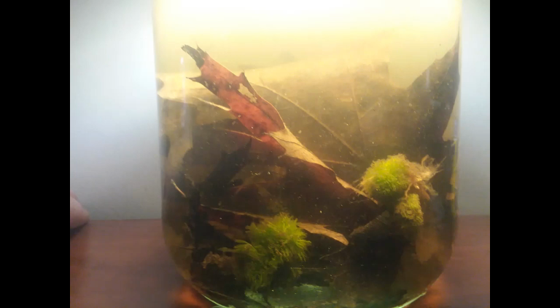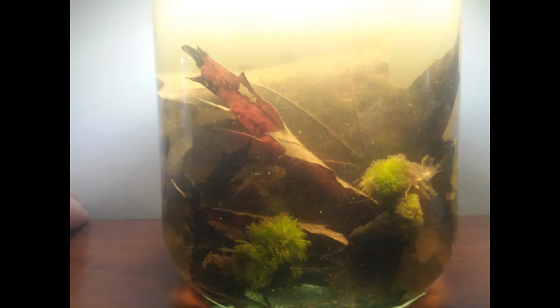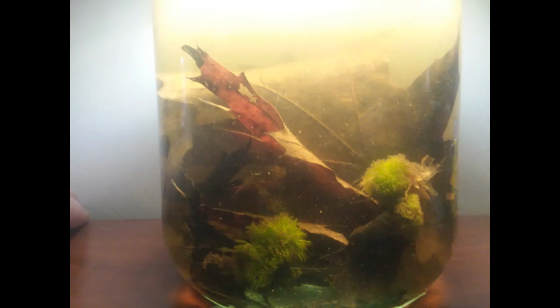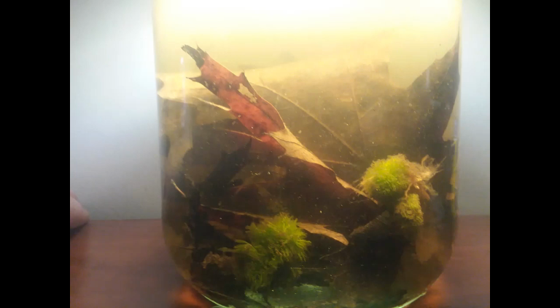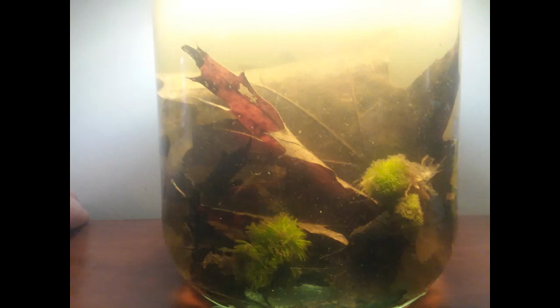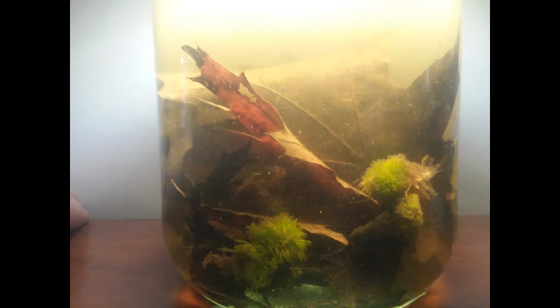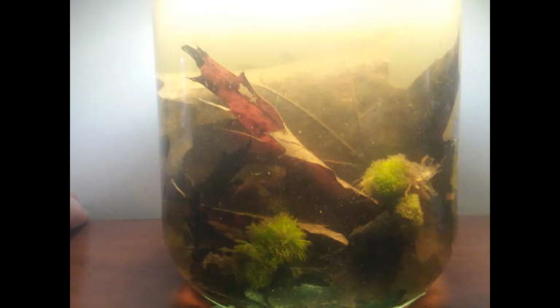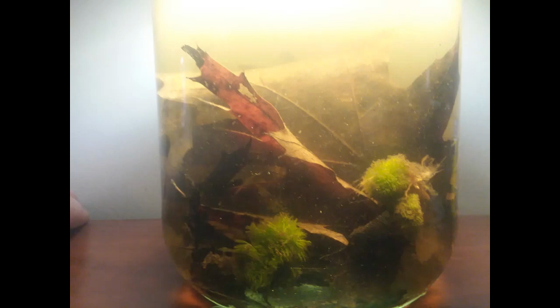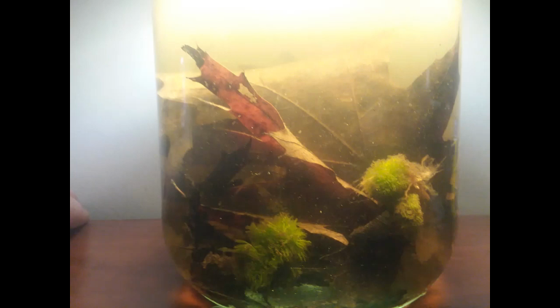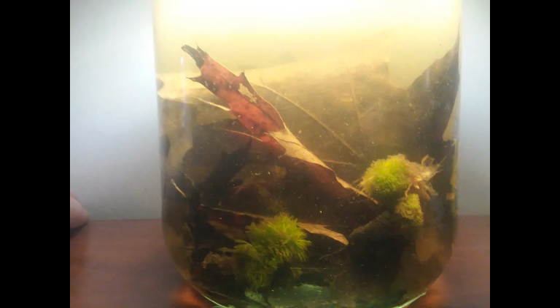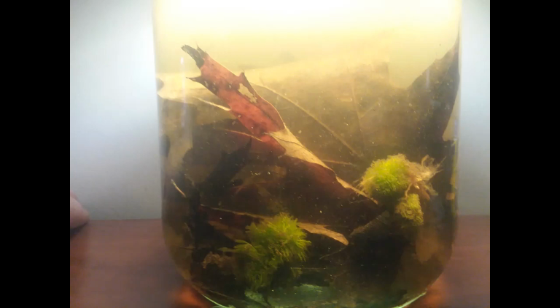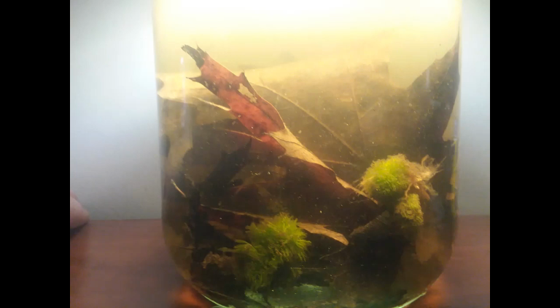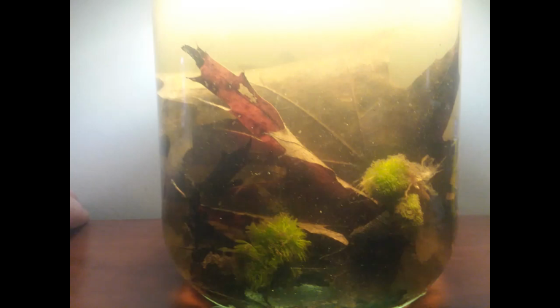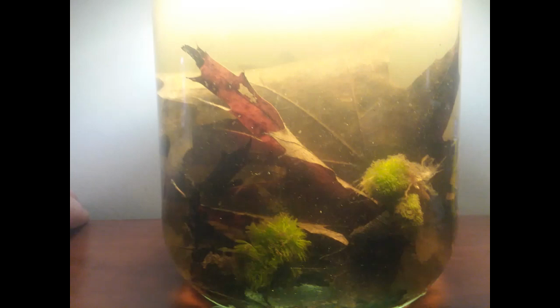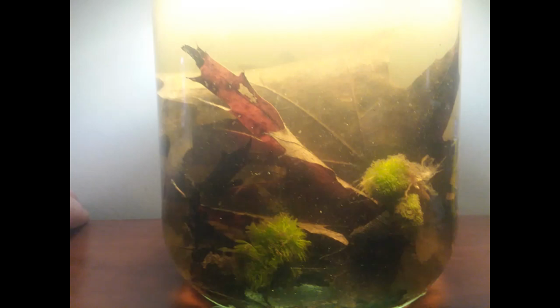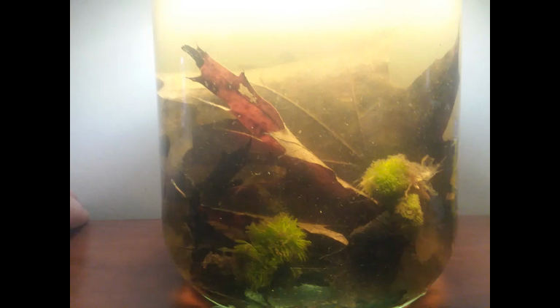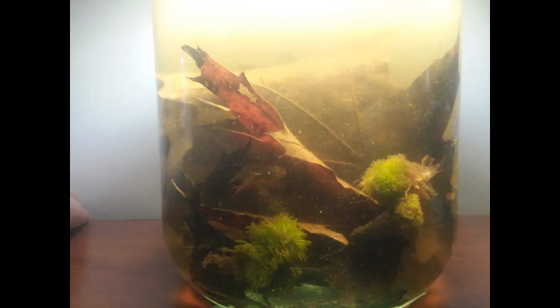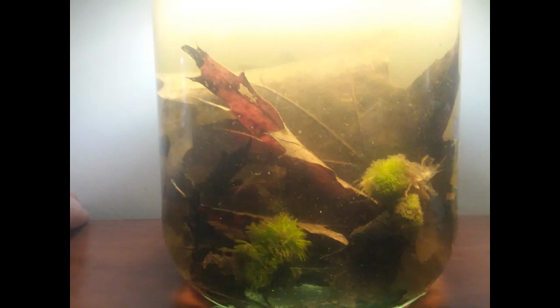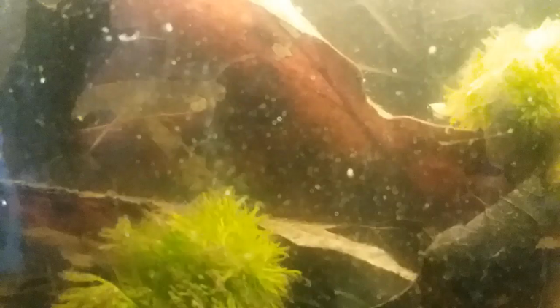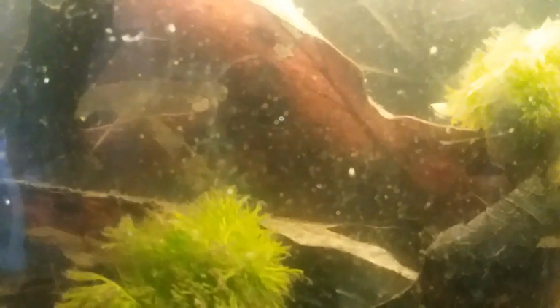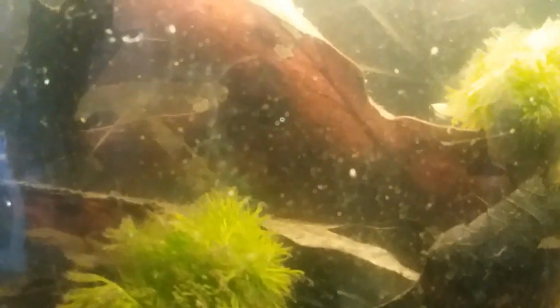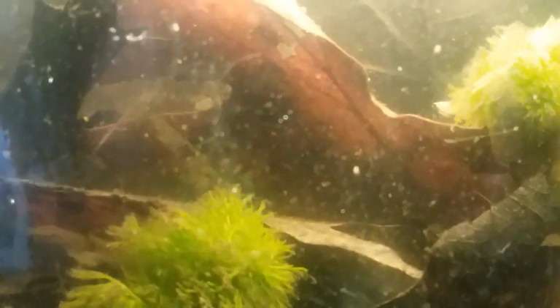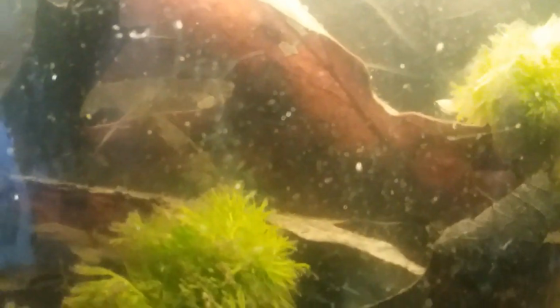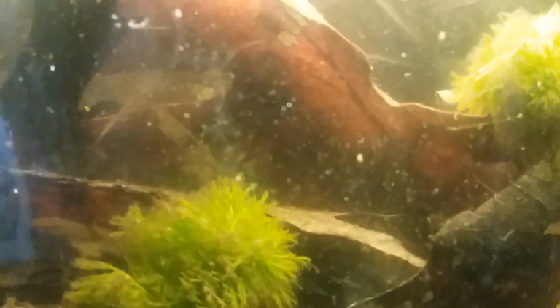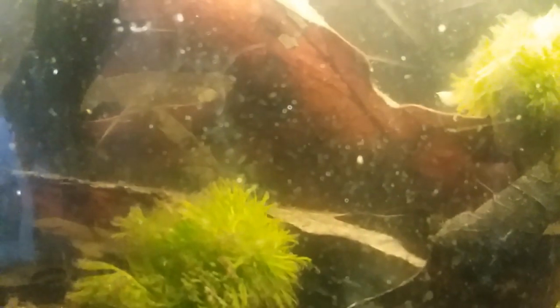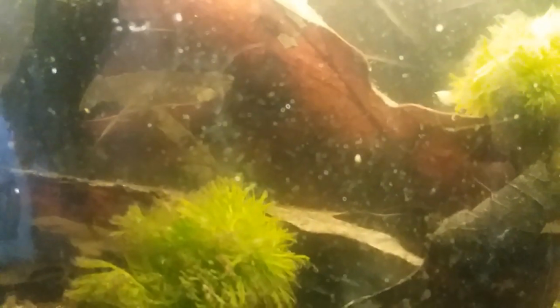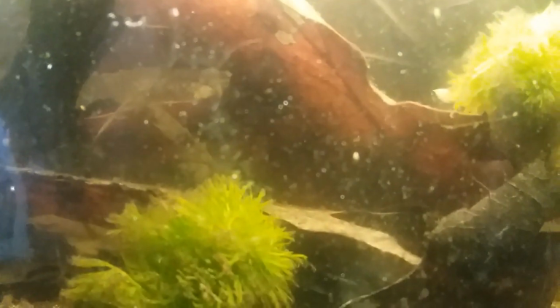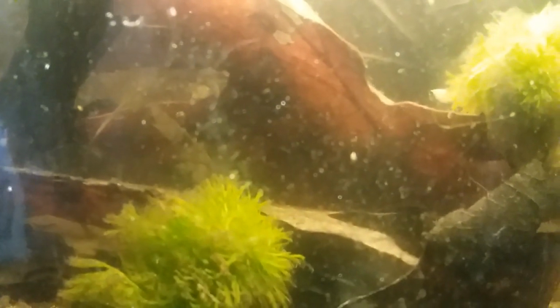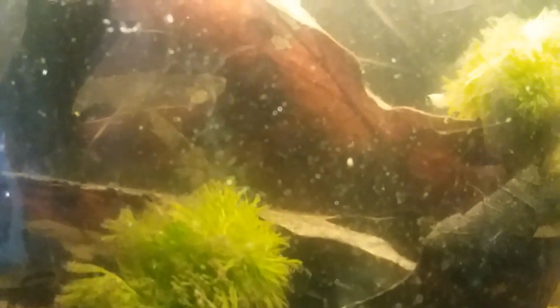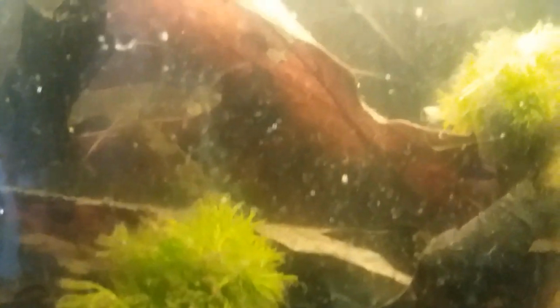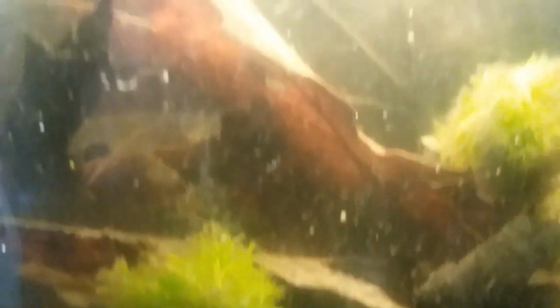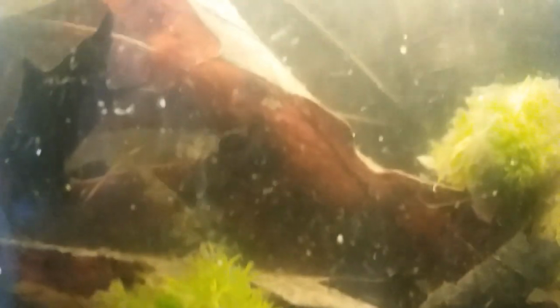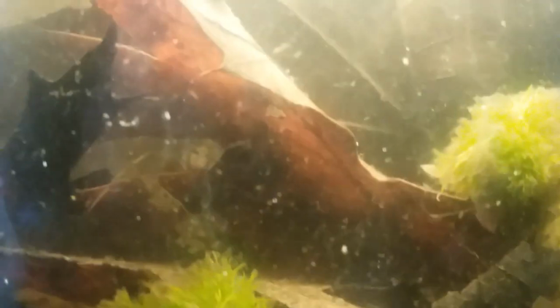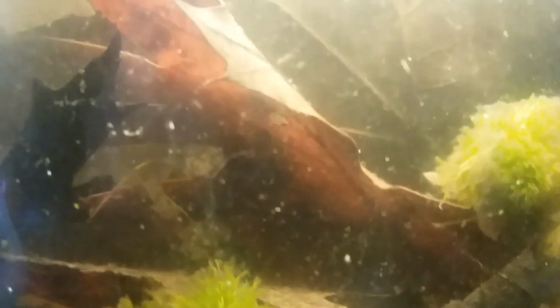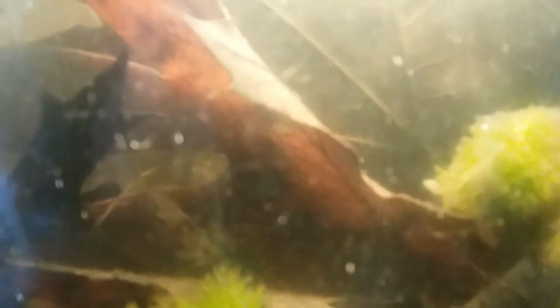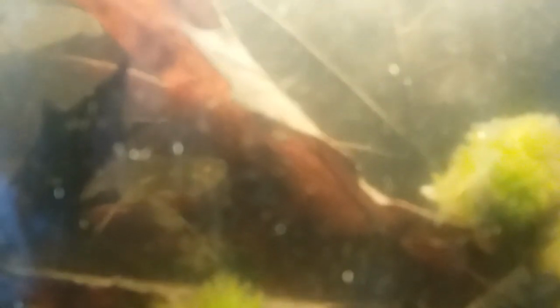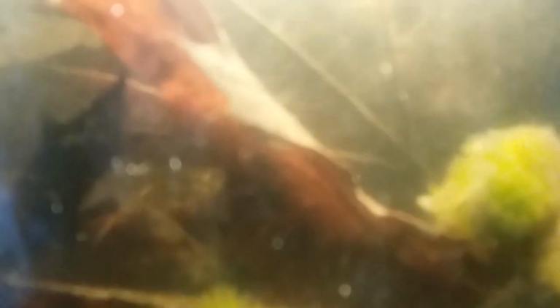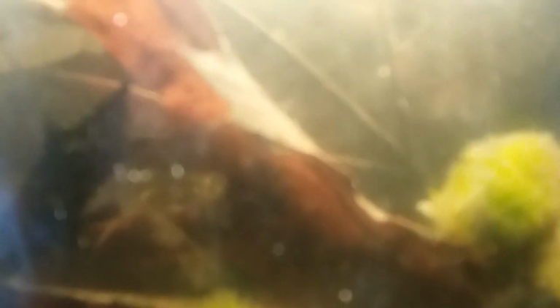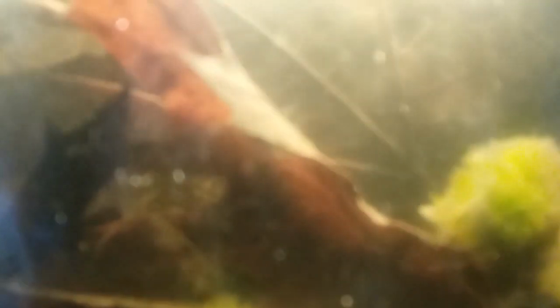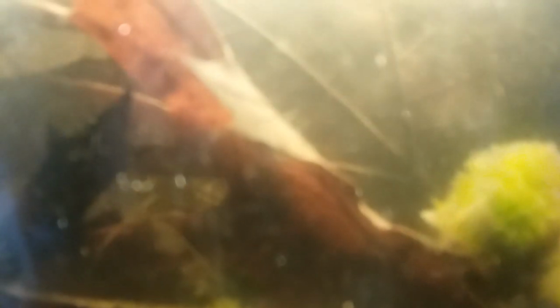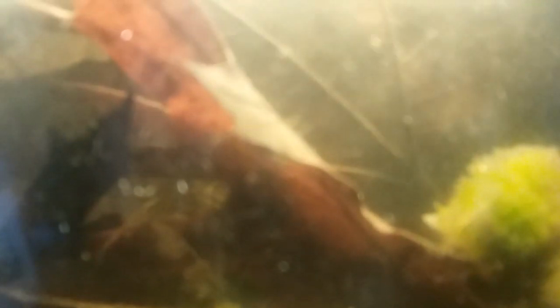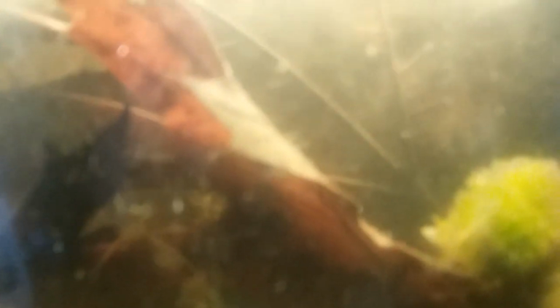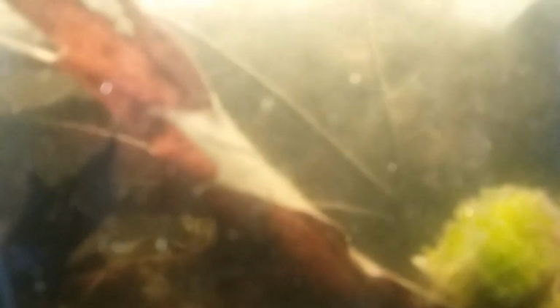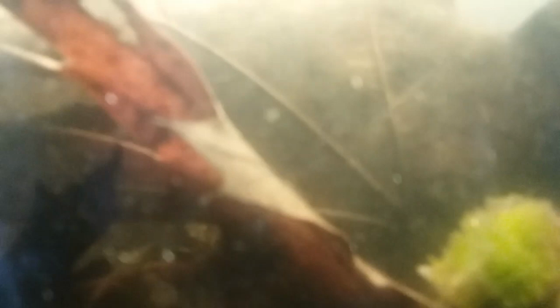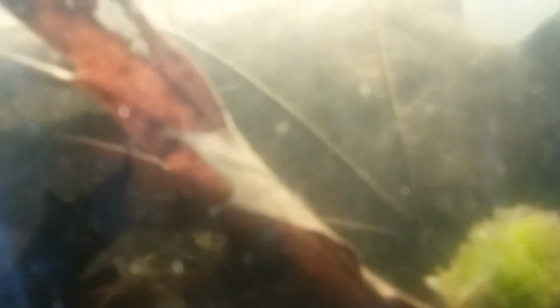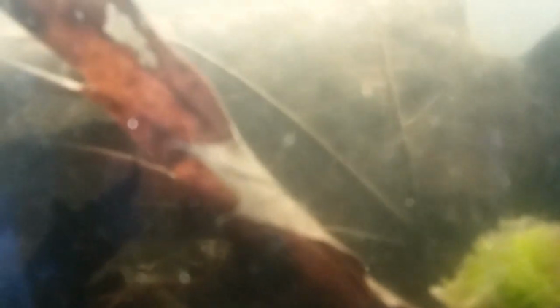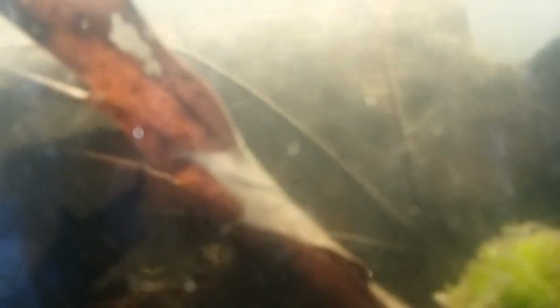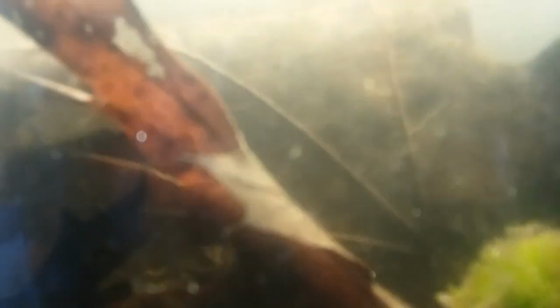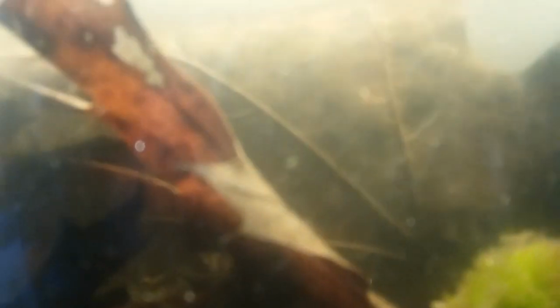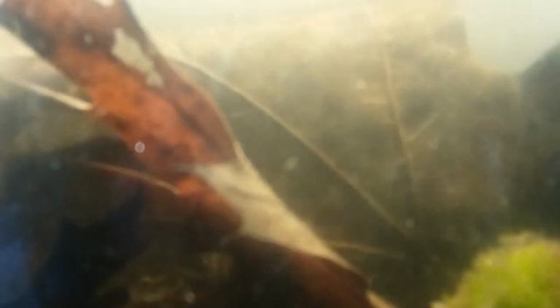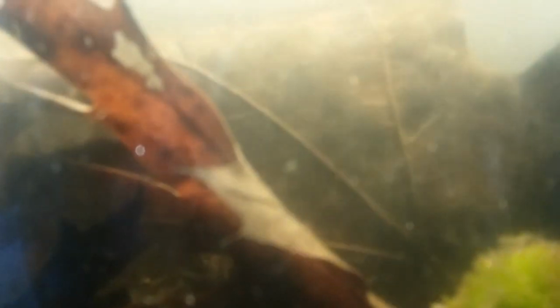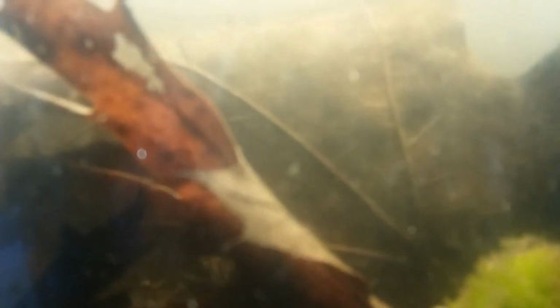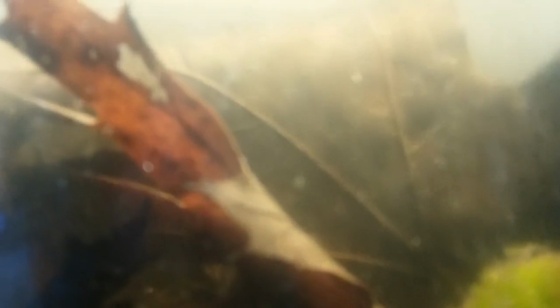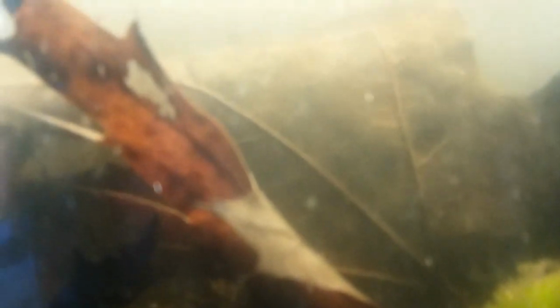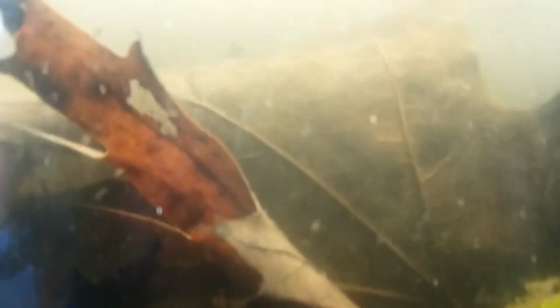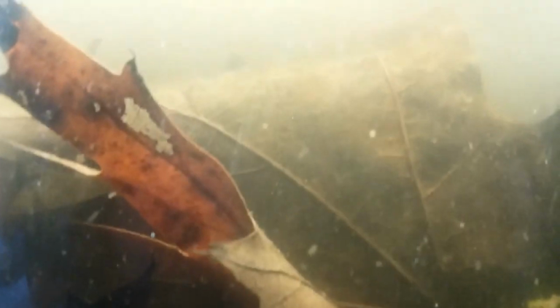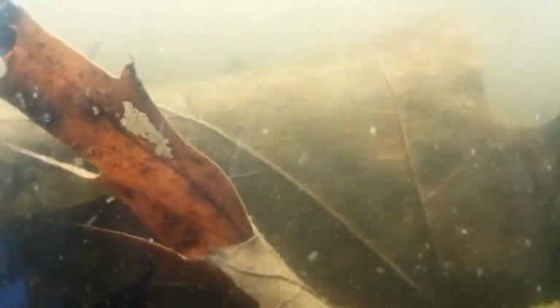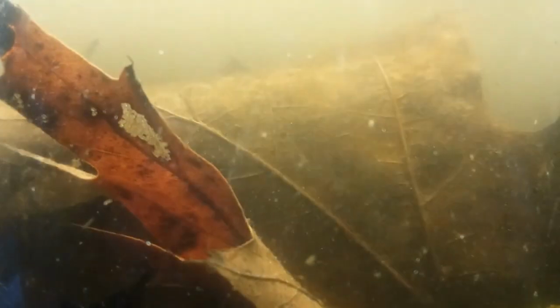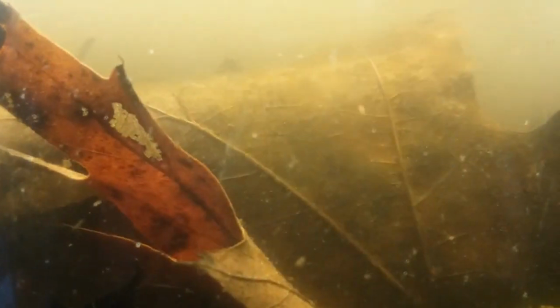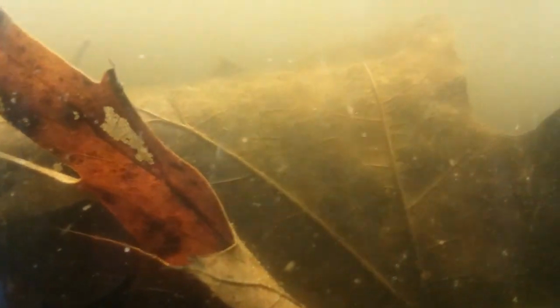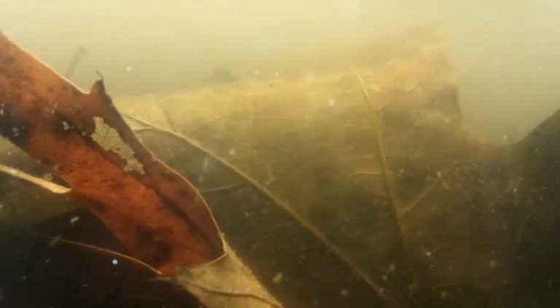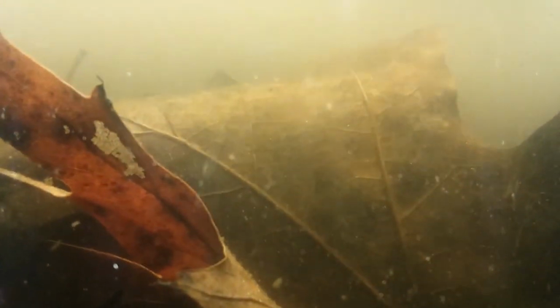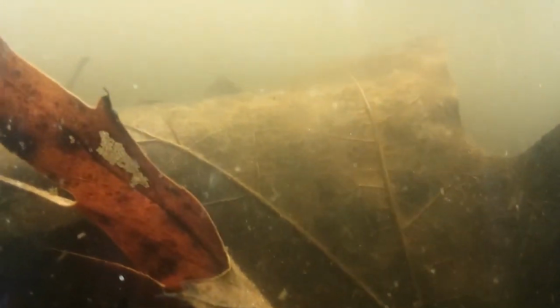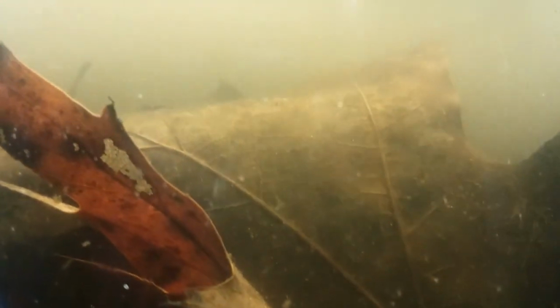After it clears up, you might start to notice little things like cyclops or rotifers scooting around through the clear water.